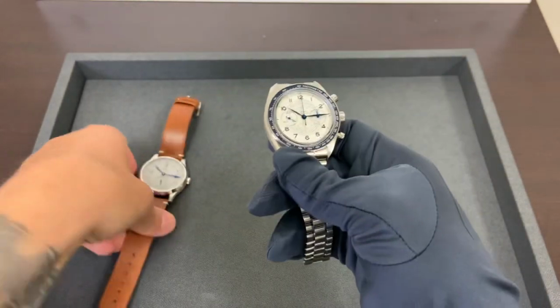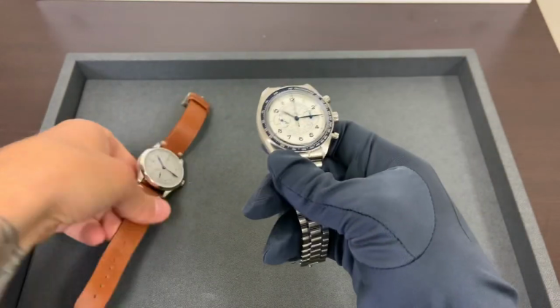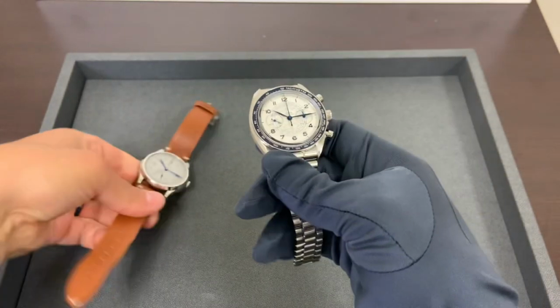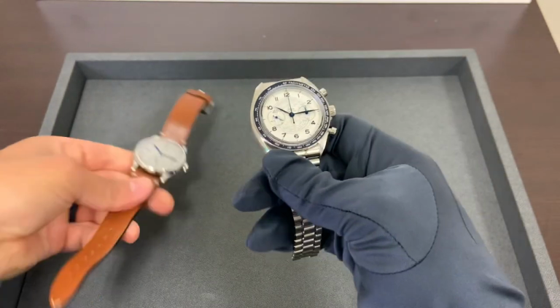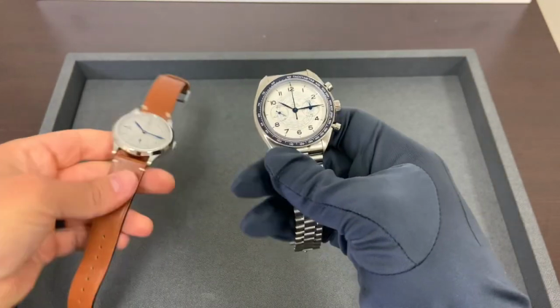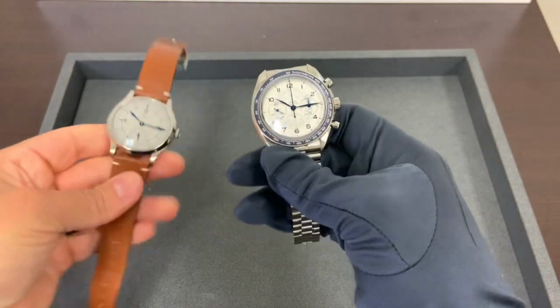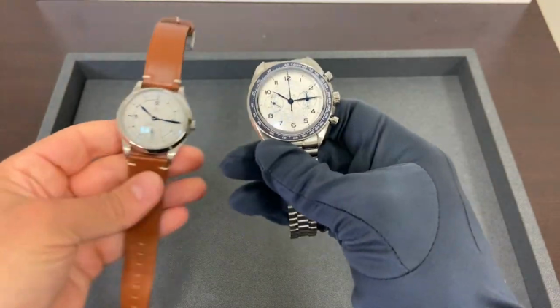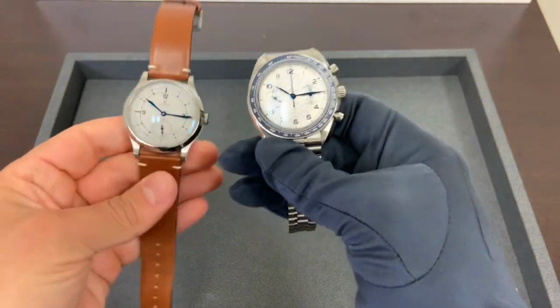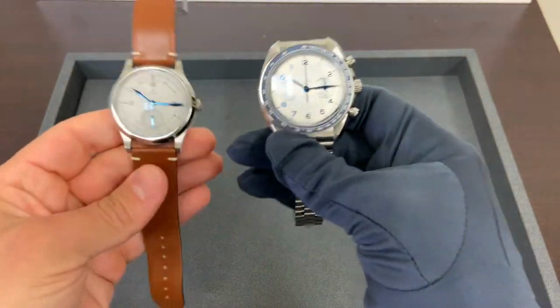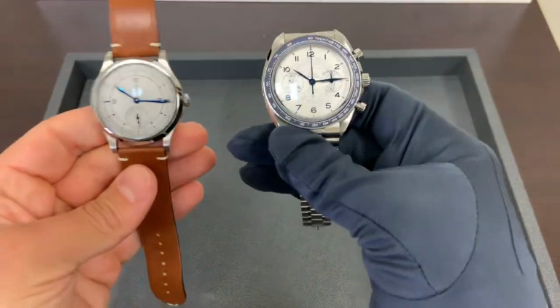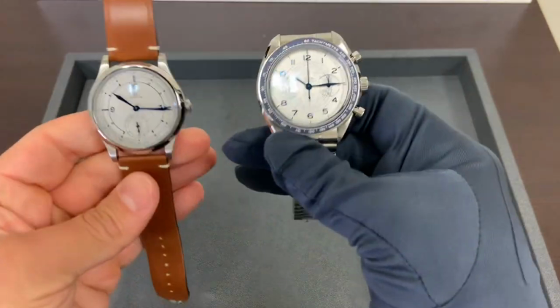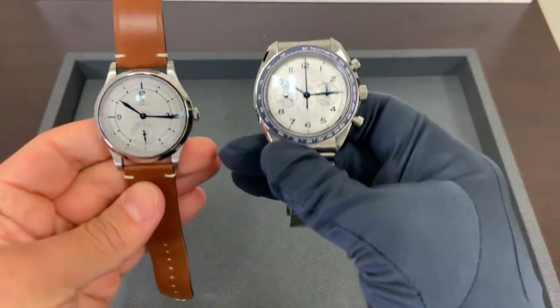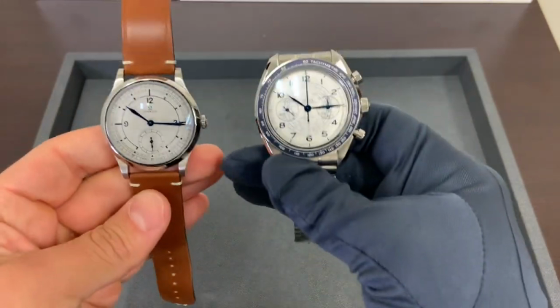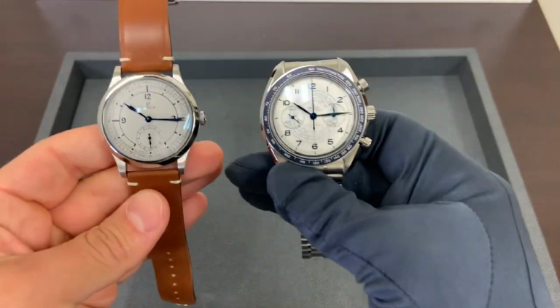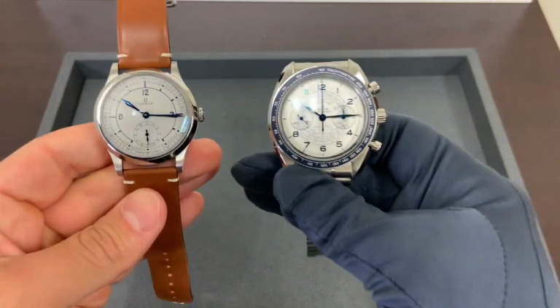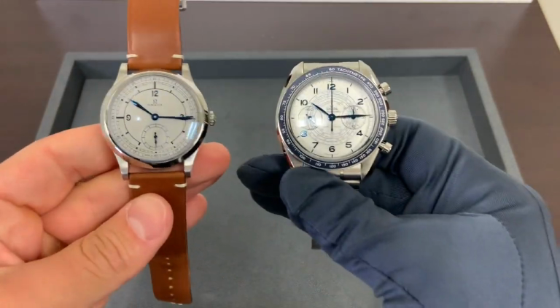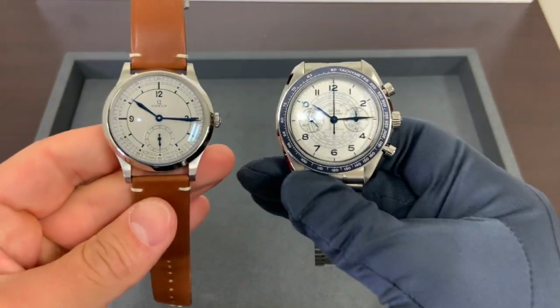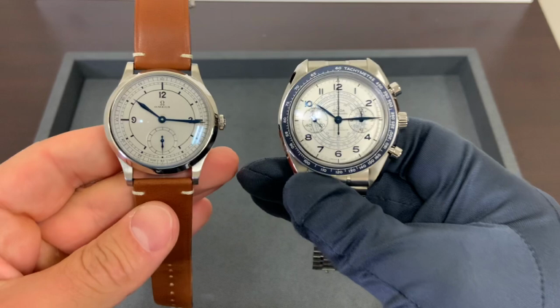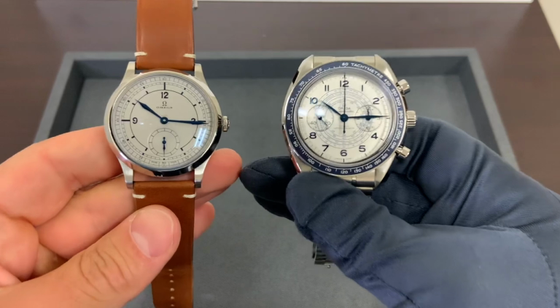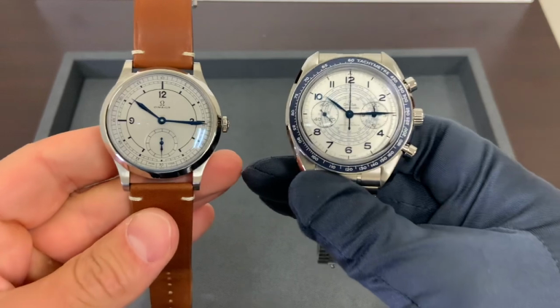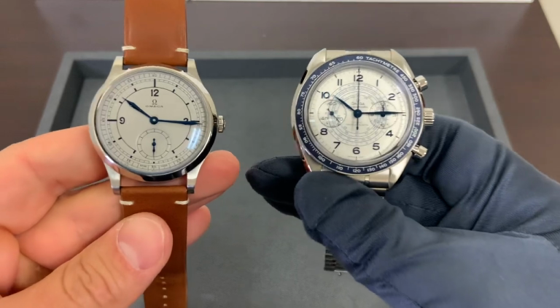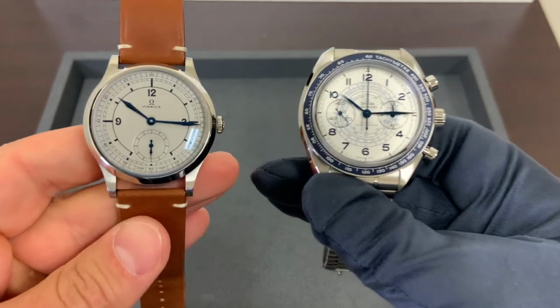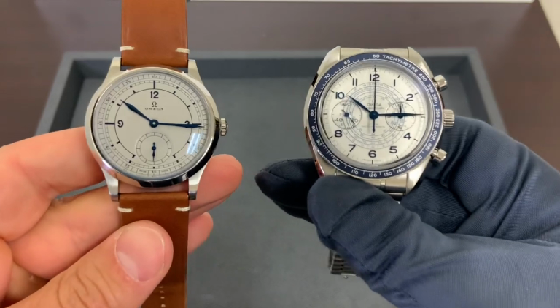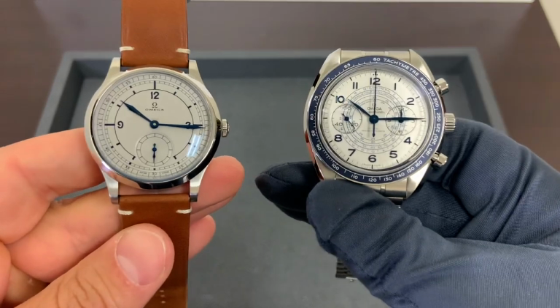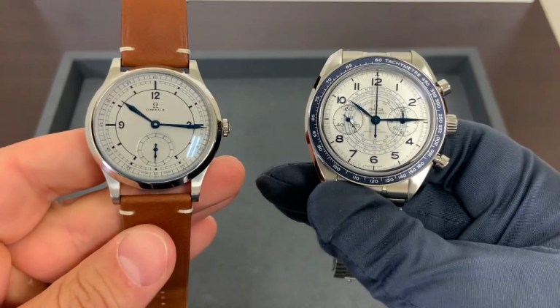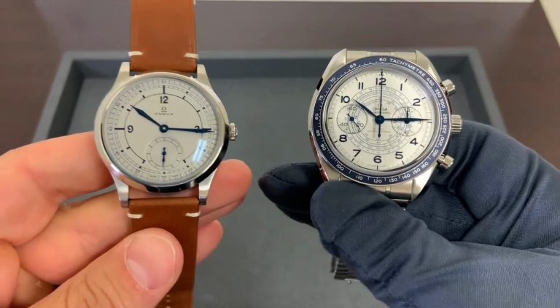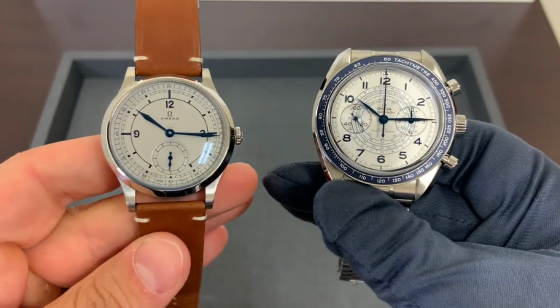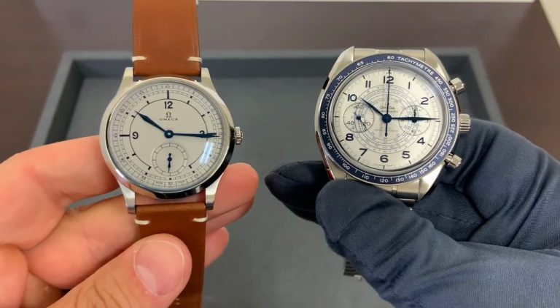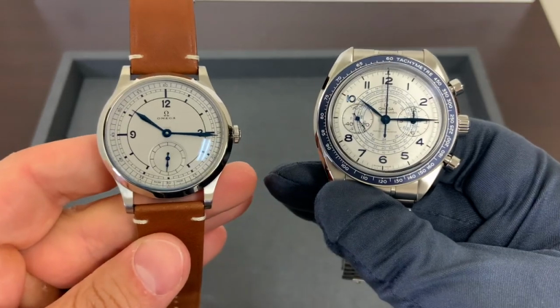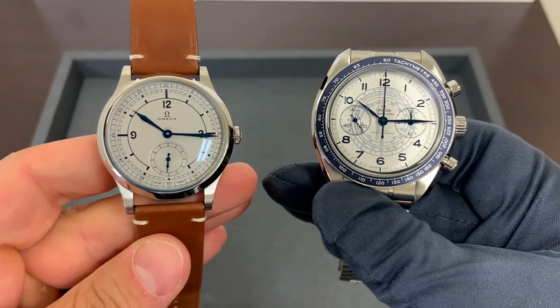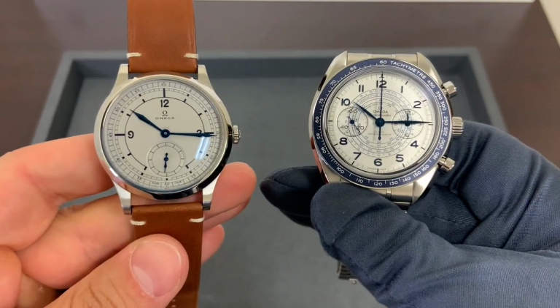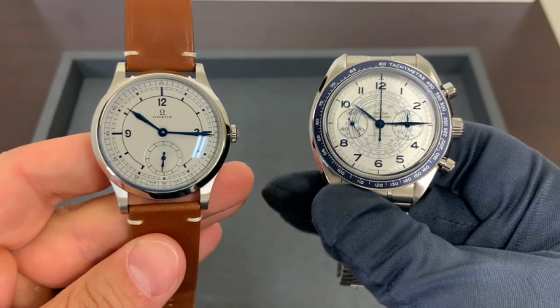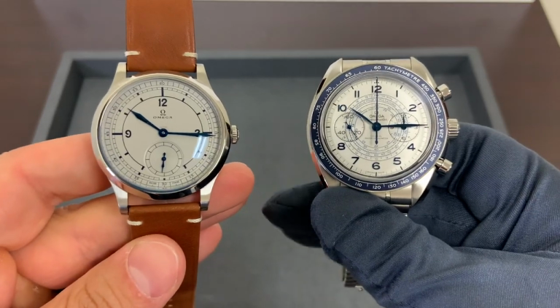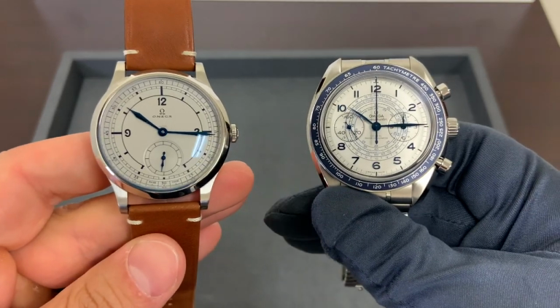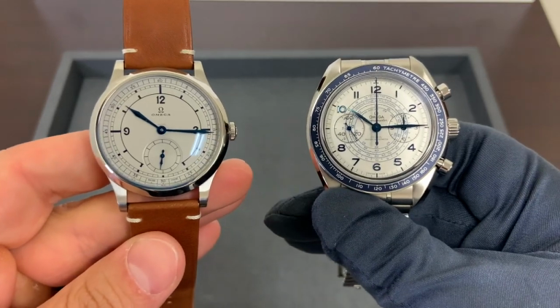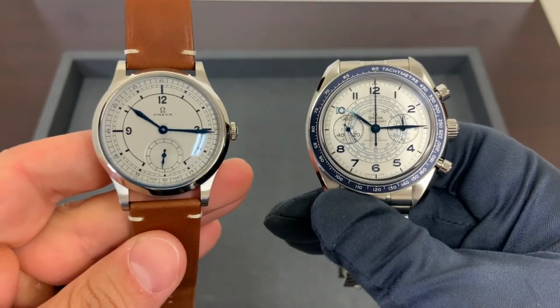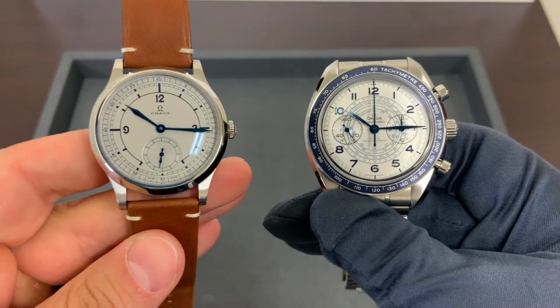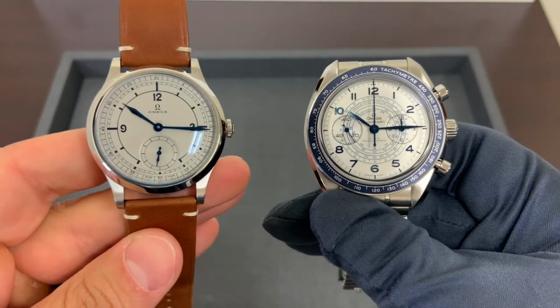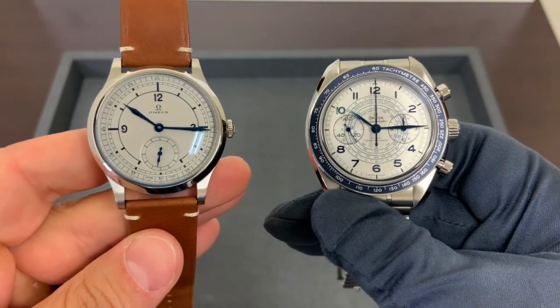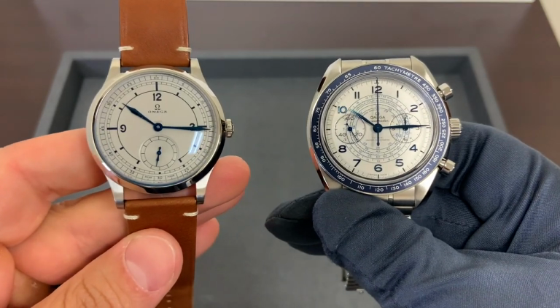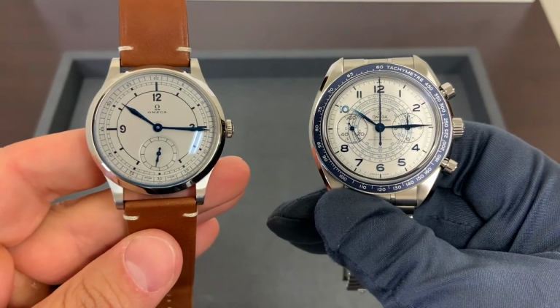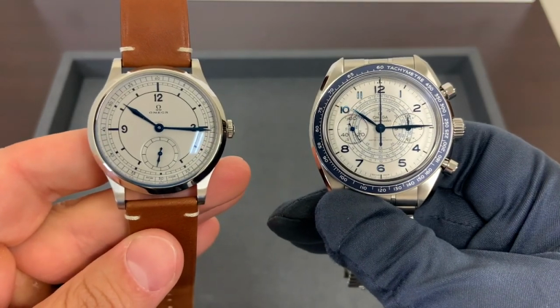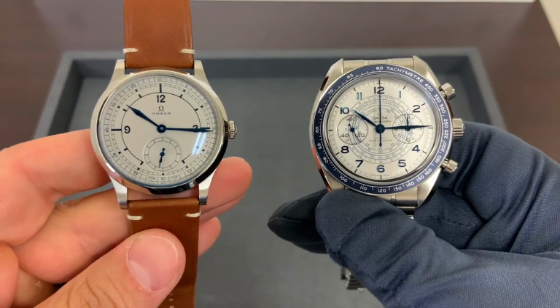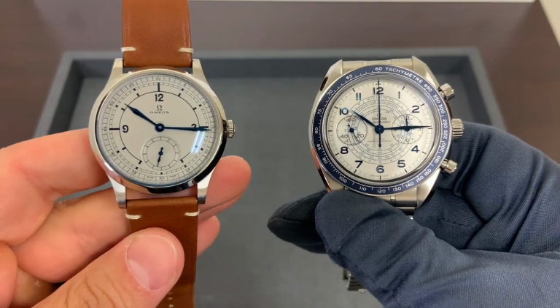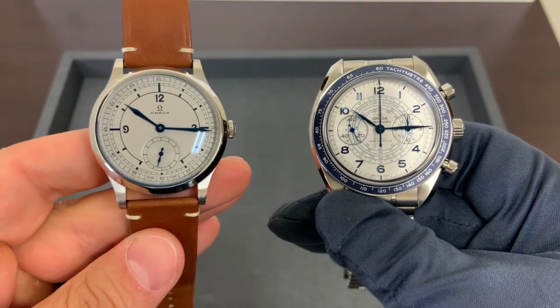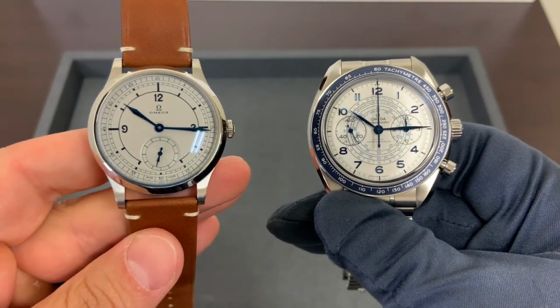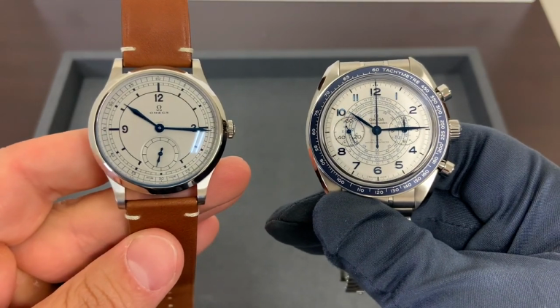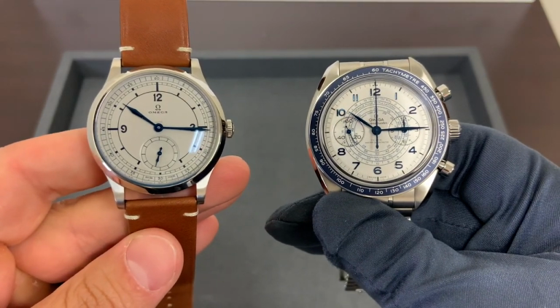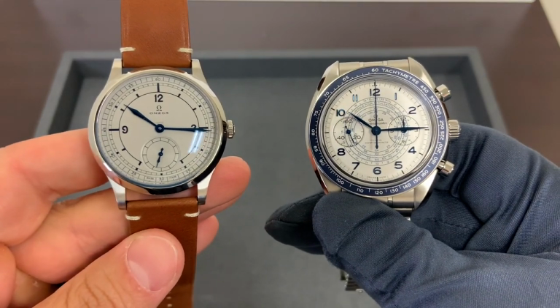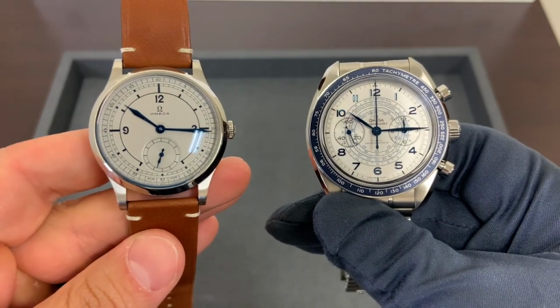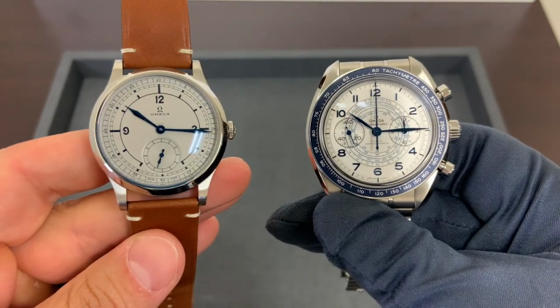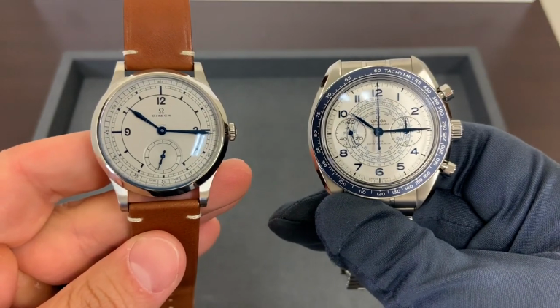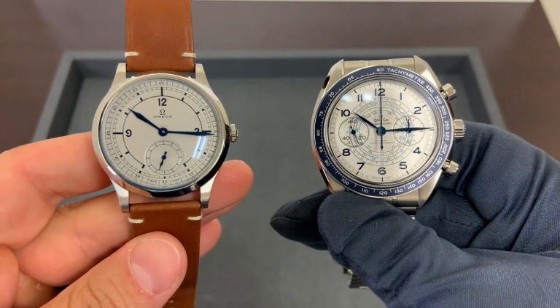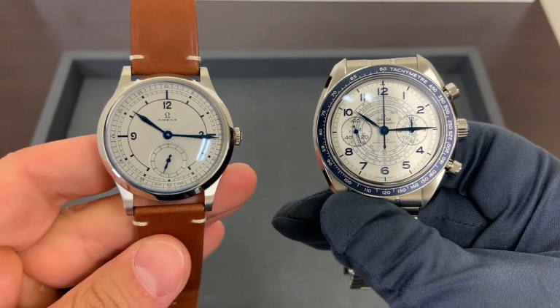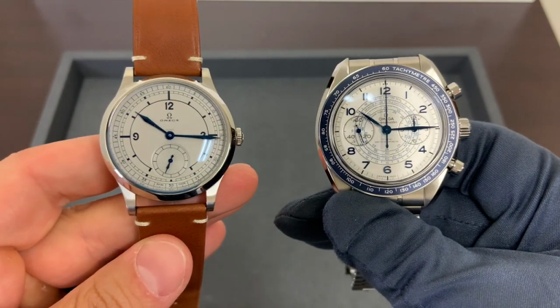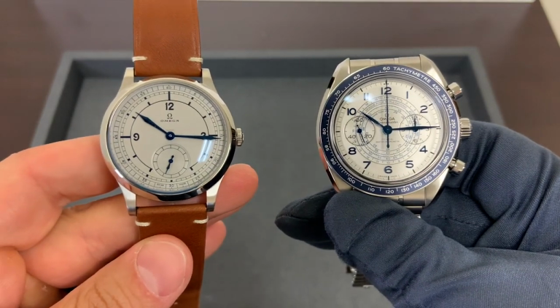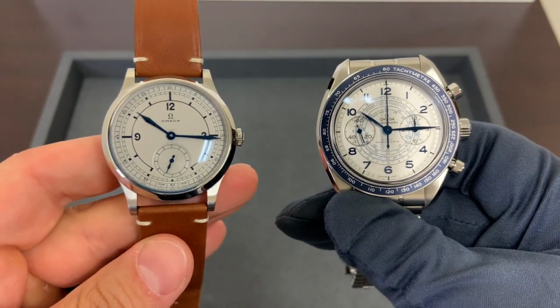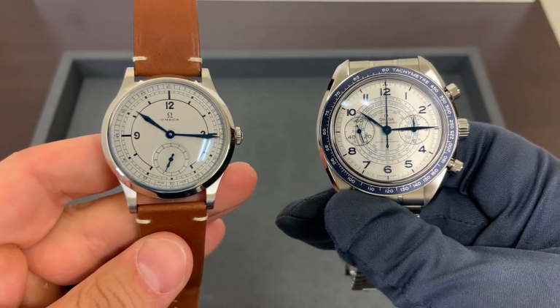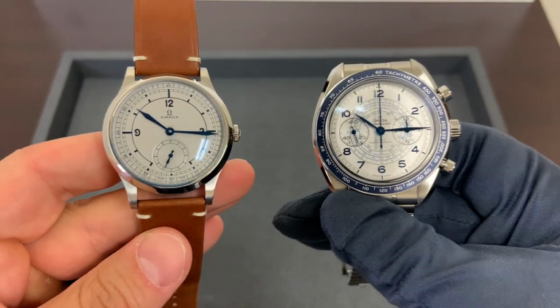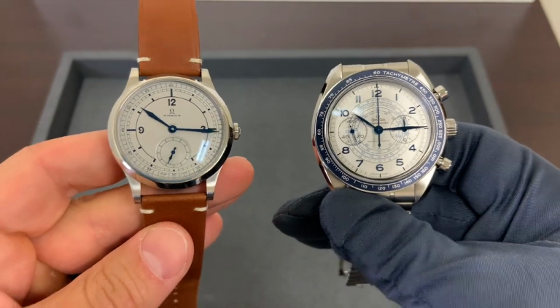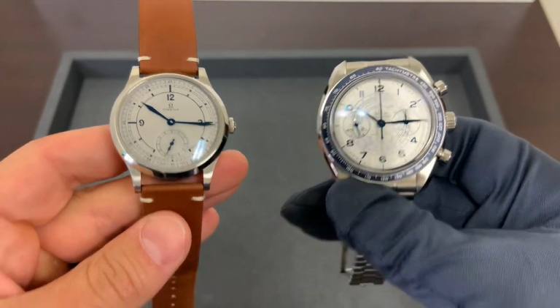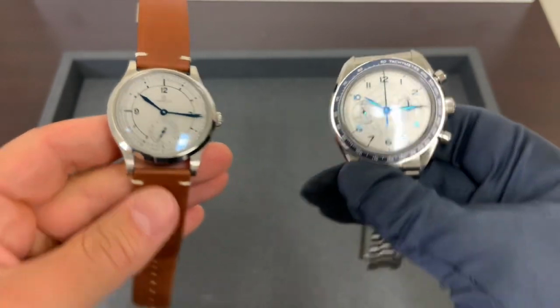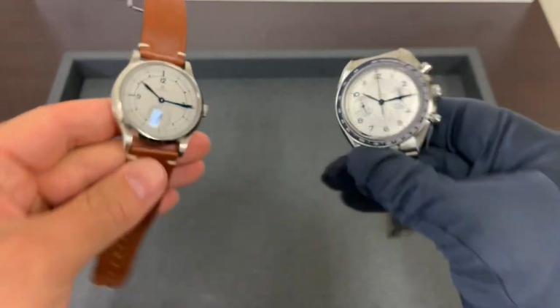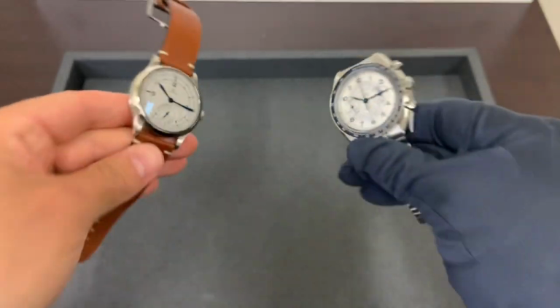Overall, just two great-looking watches from Omega. As always, greatly appreciate you viewing. If there's anything I can do for you, shoot me an email — brad at brentlmiller.com — and I'll see you guys in the next video.